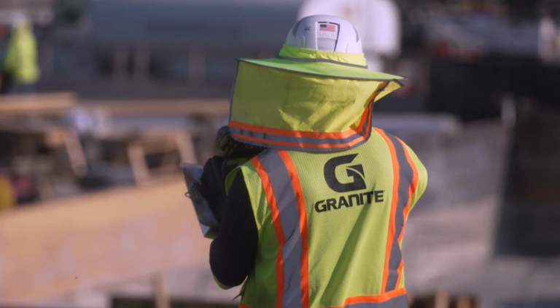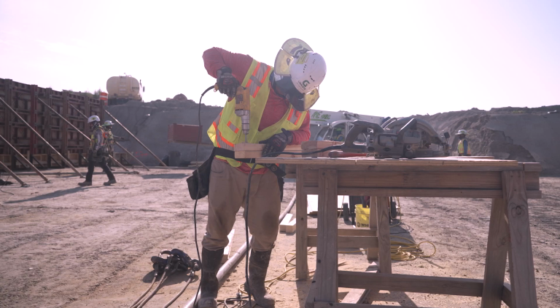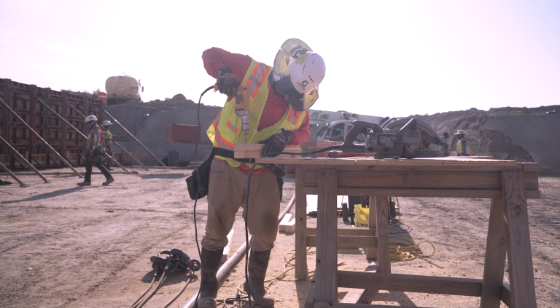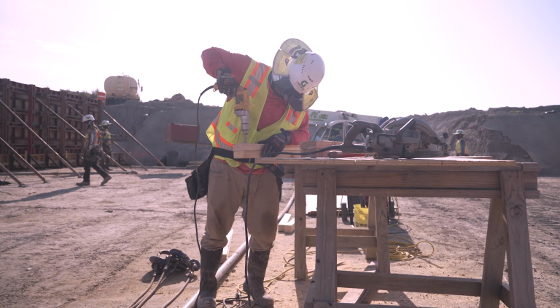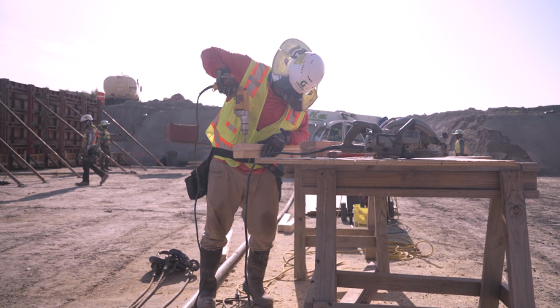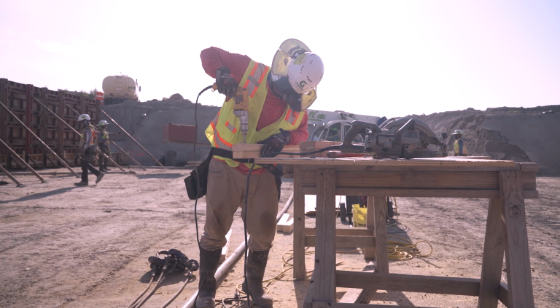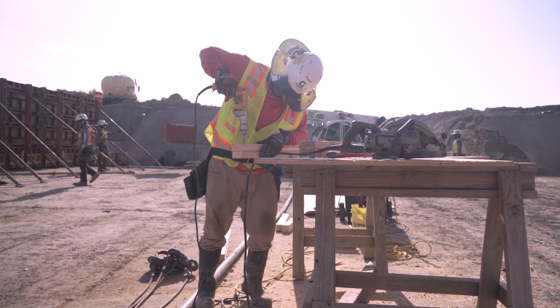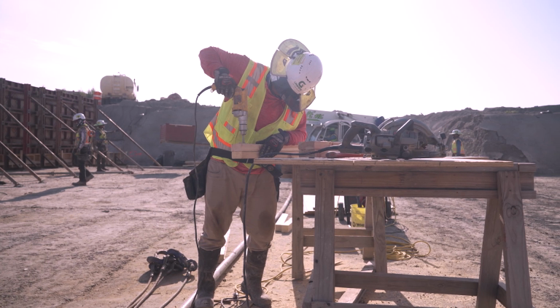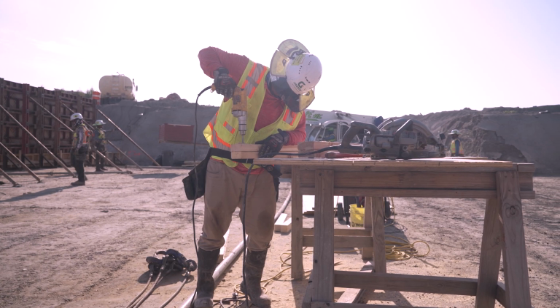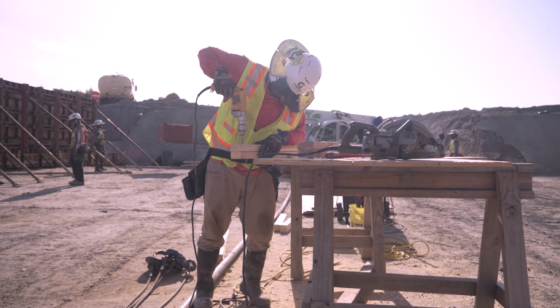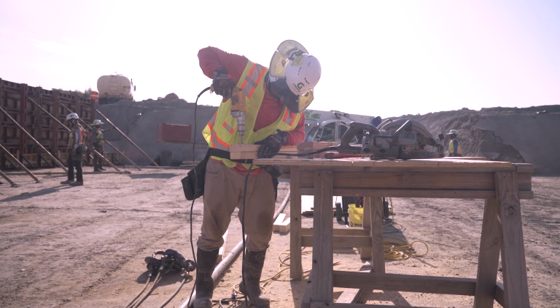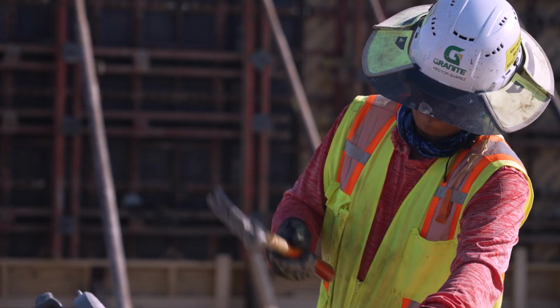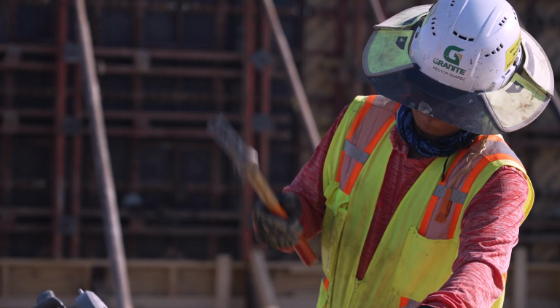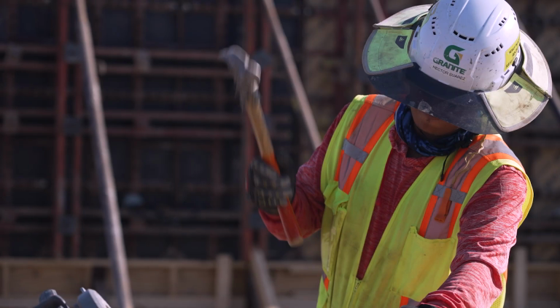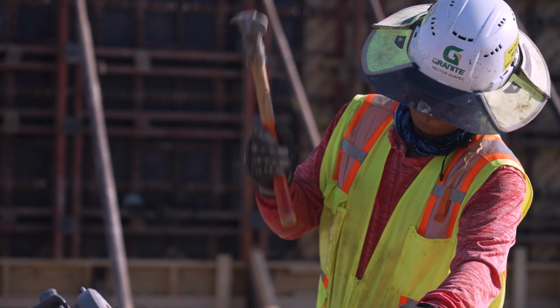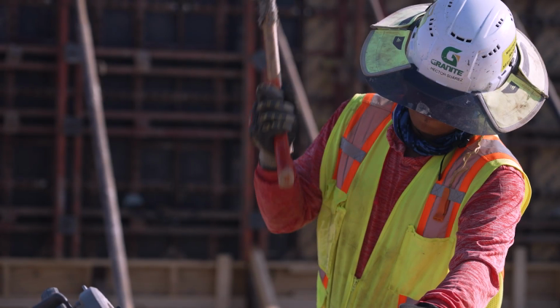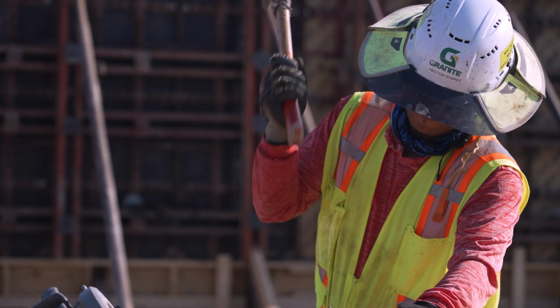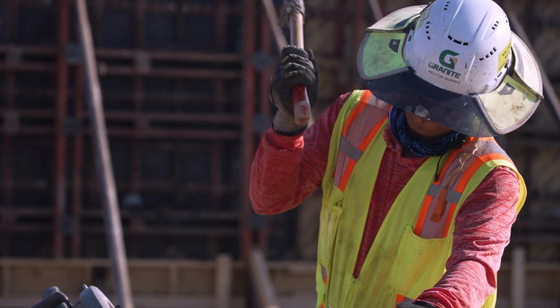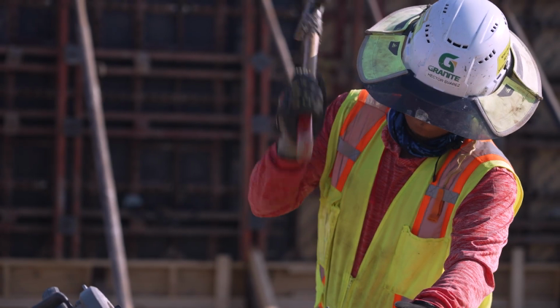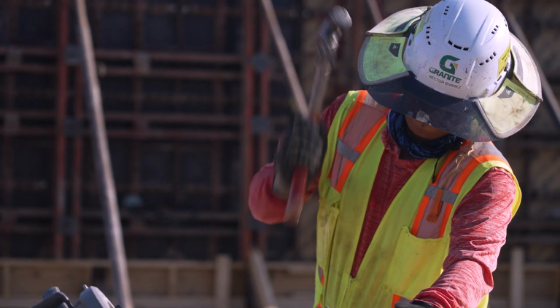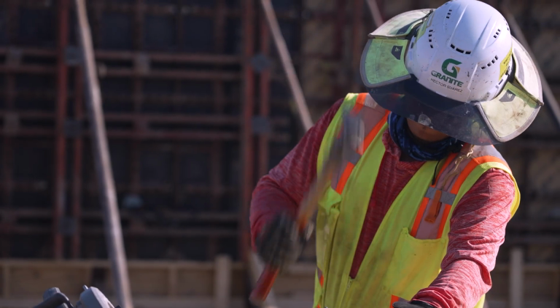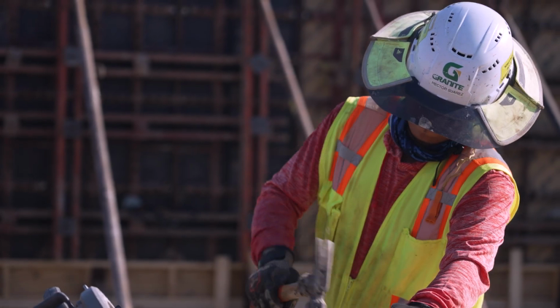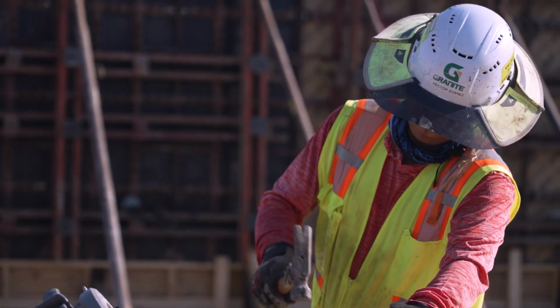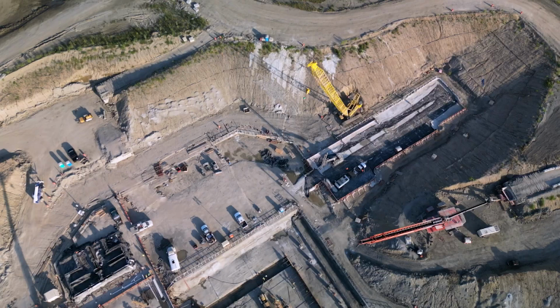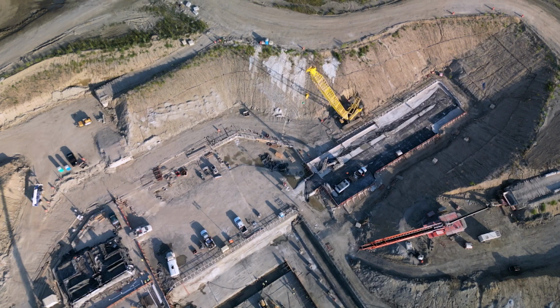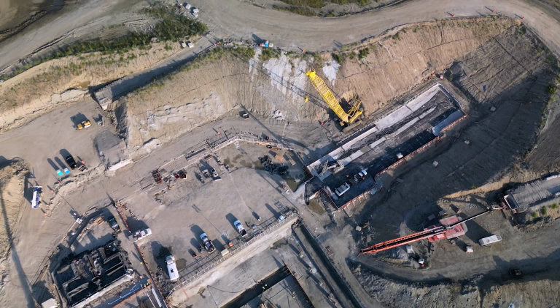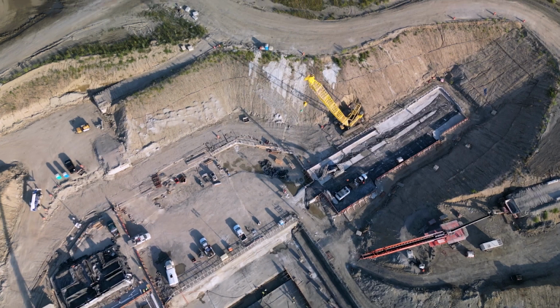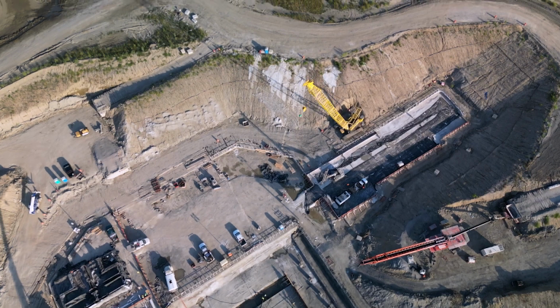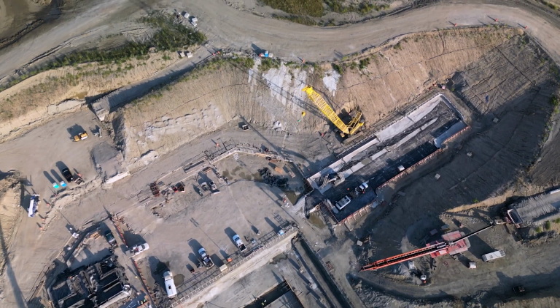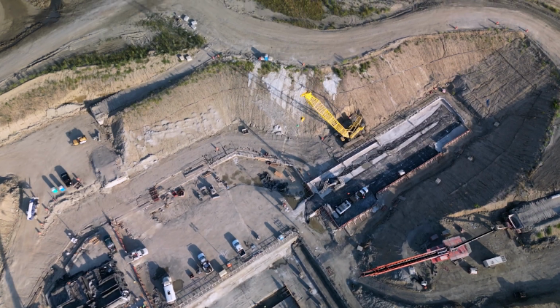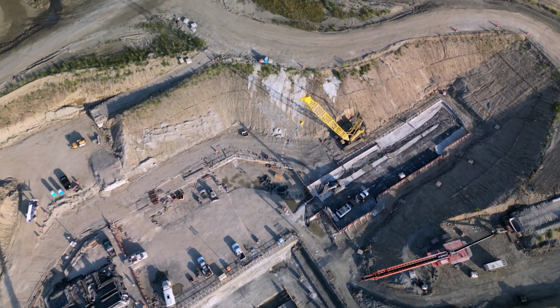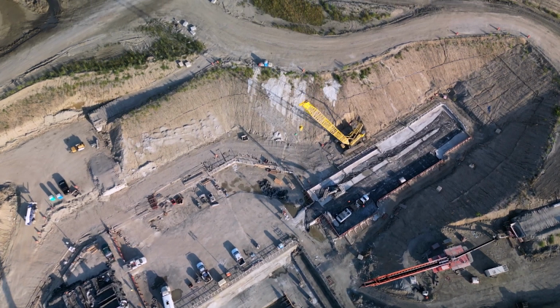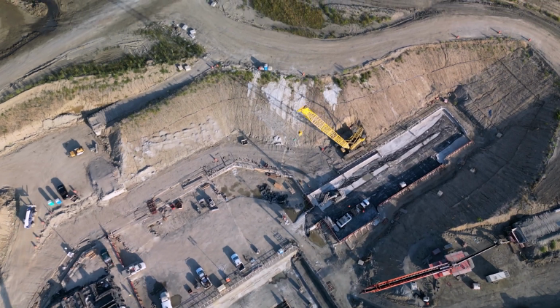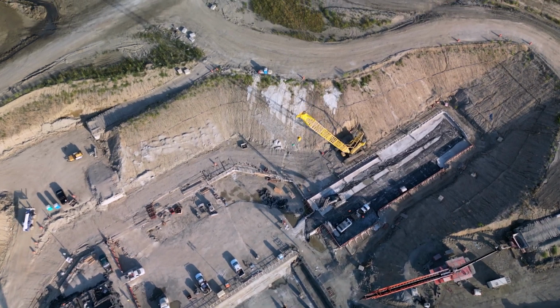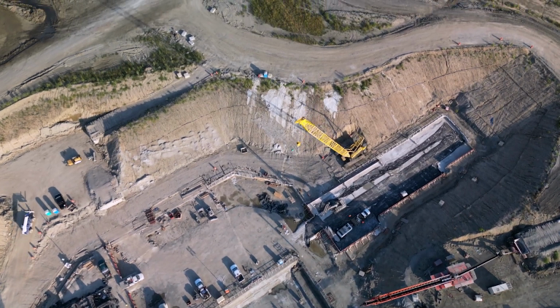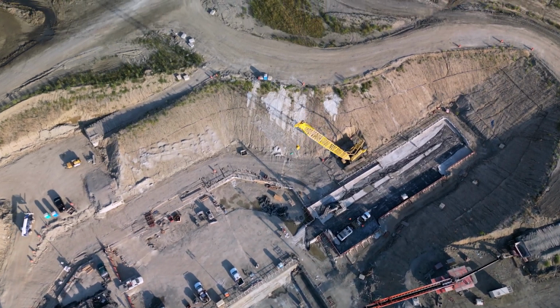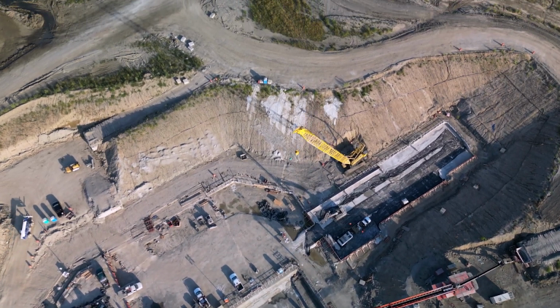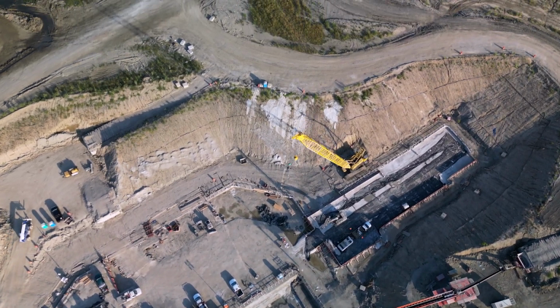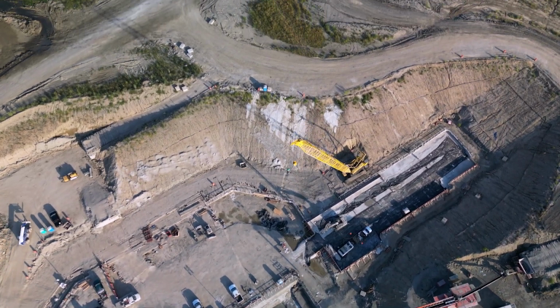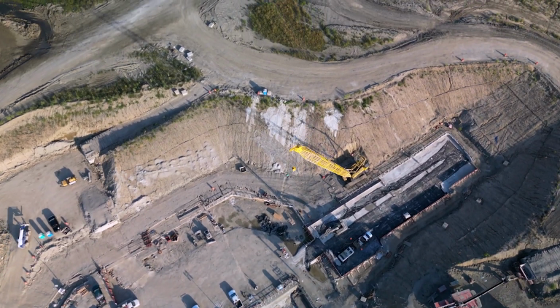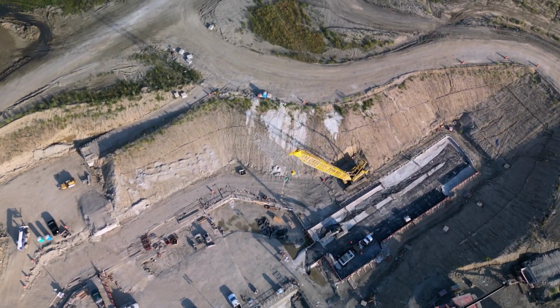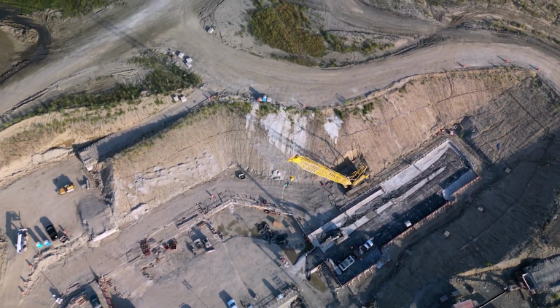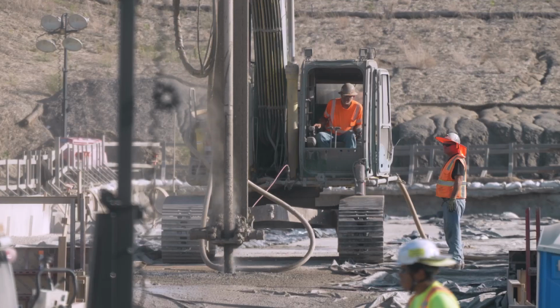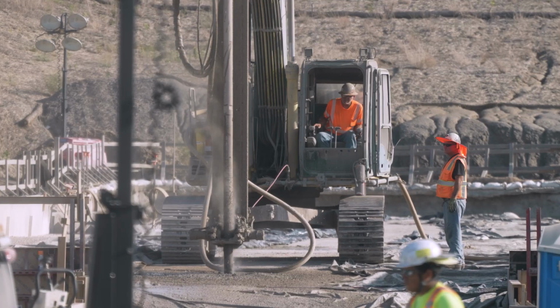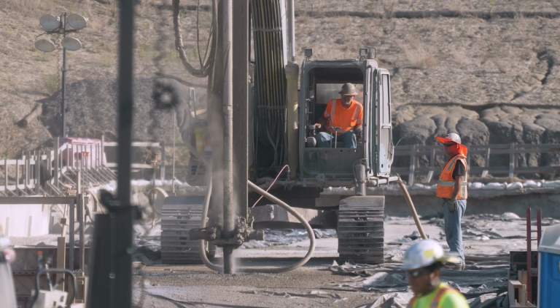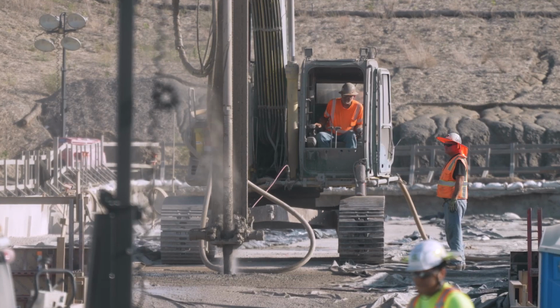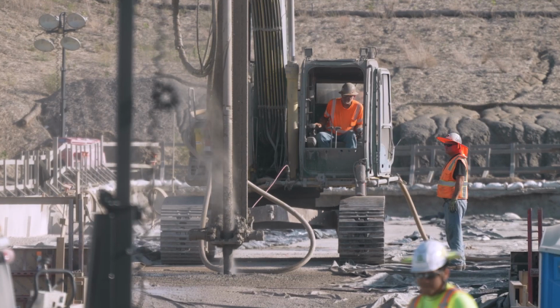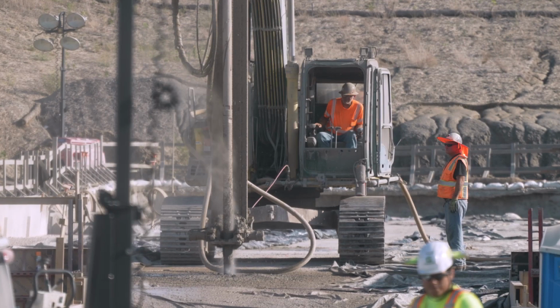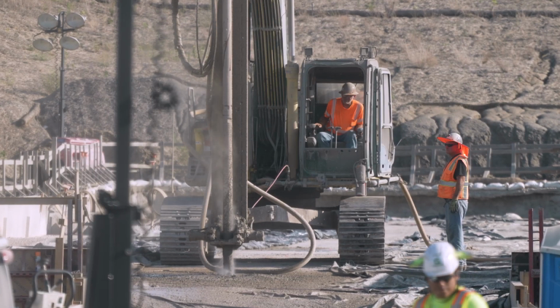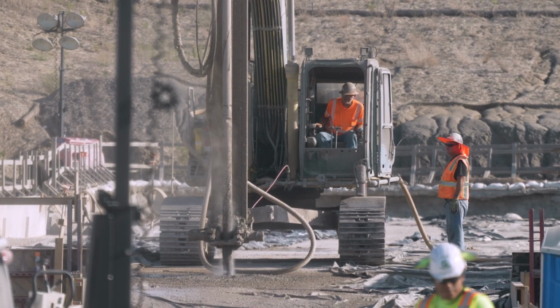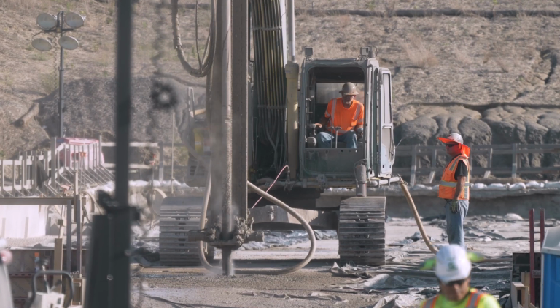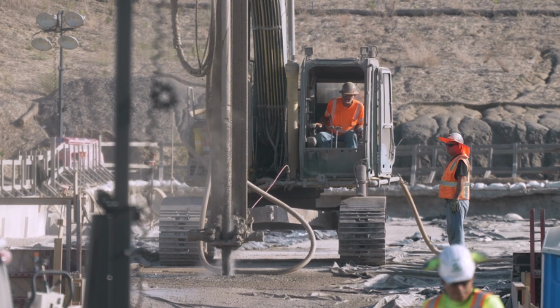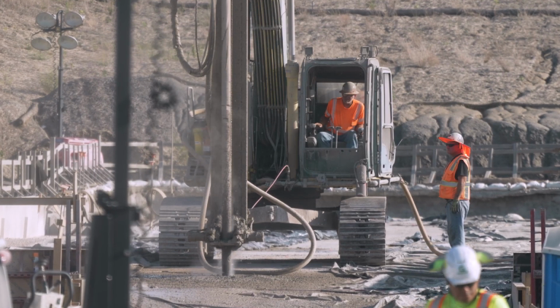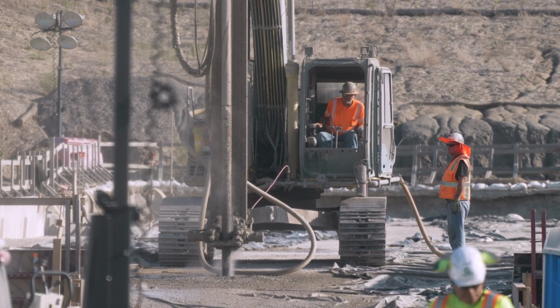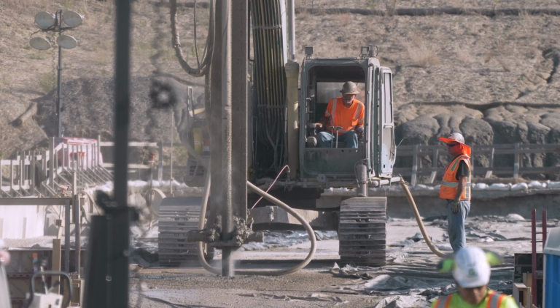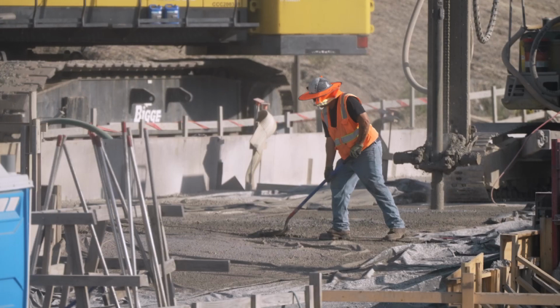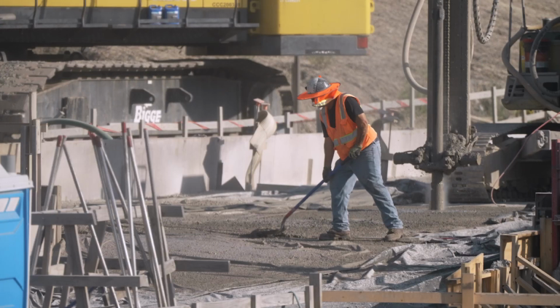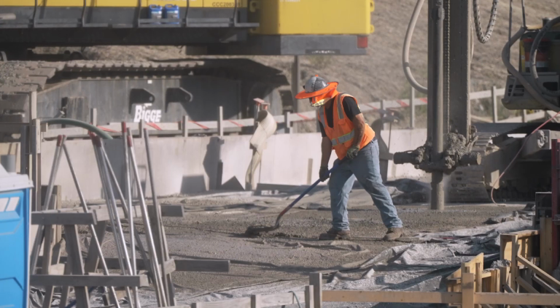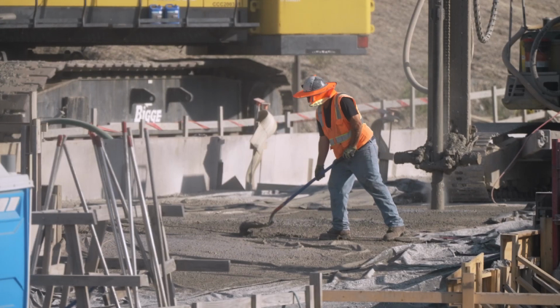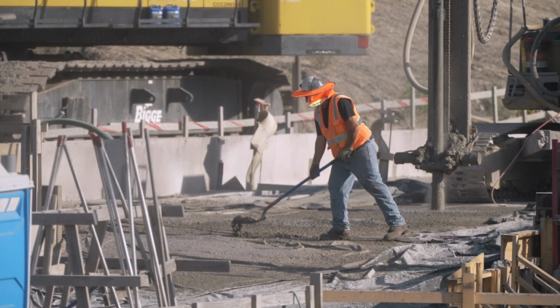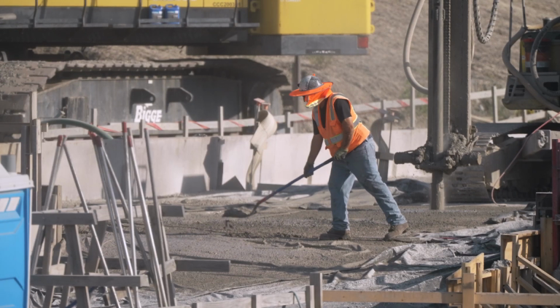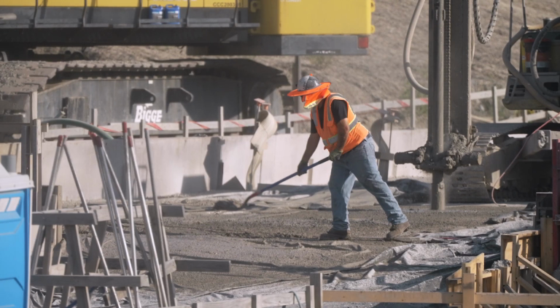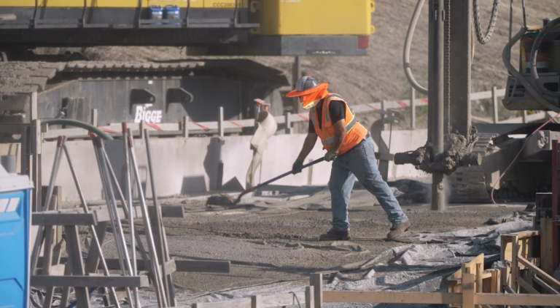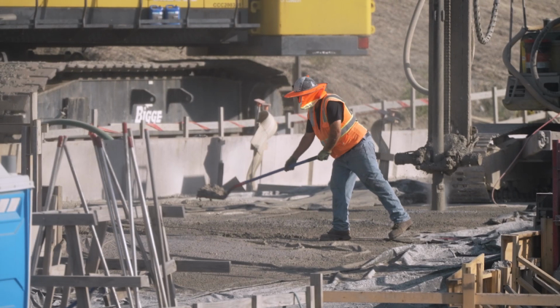It's very exciting. We are changing the face of the map of Texas right now, if not the United States. It's one of the first dams built in 20 years.